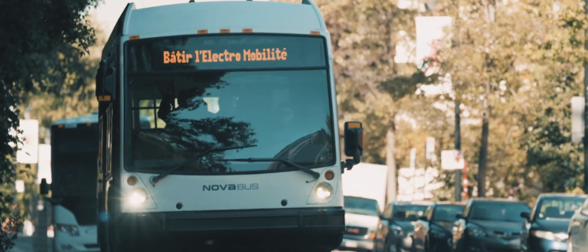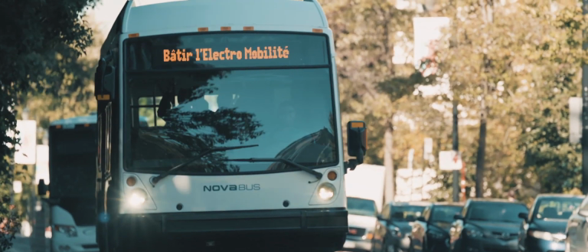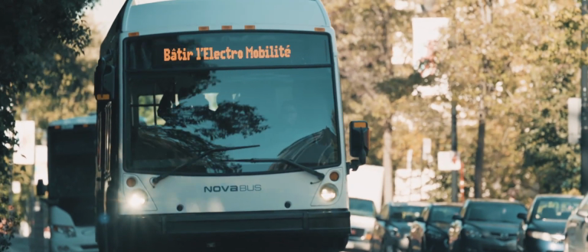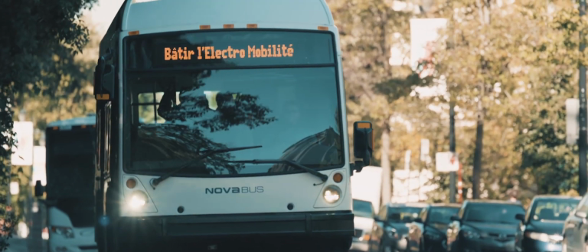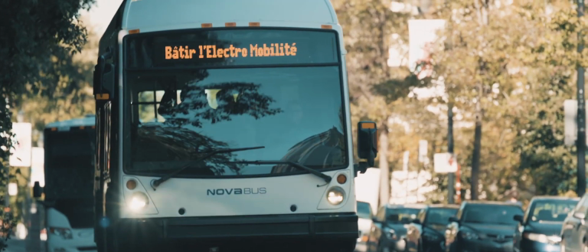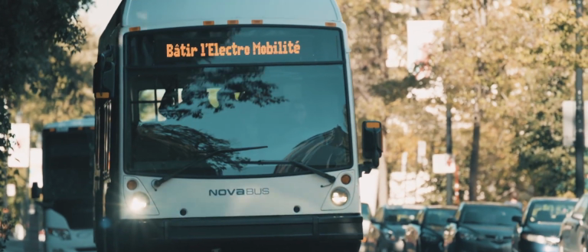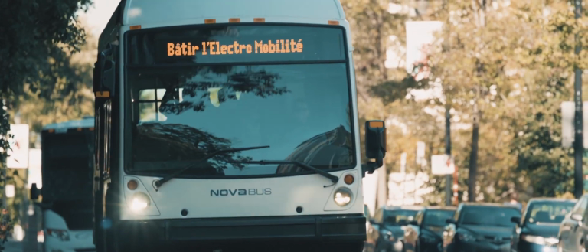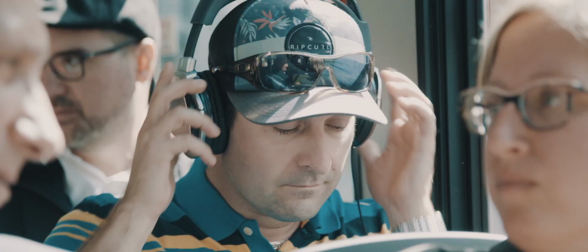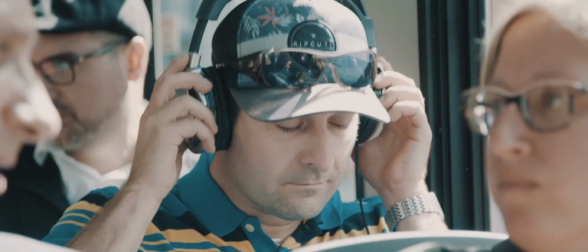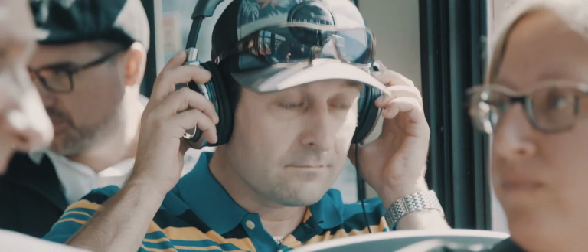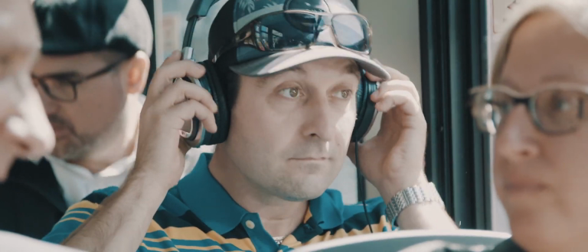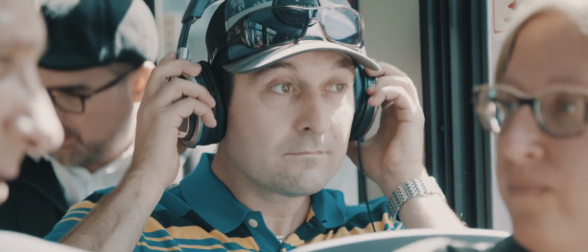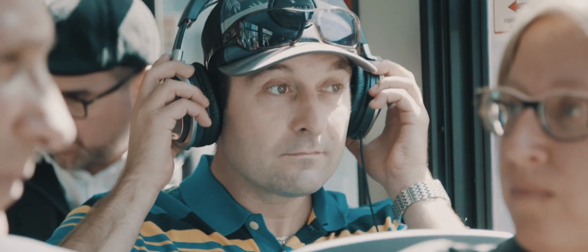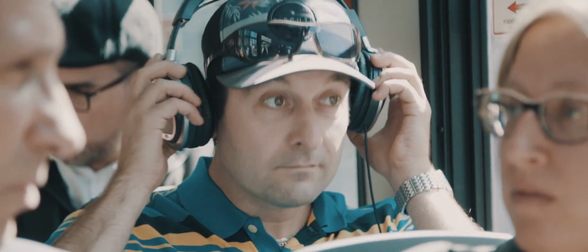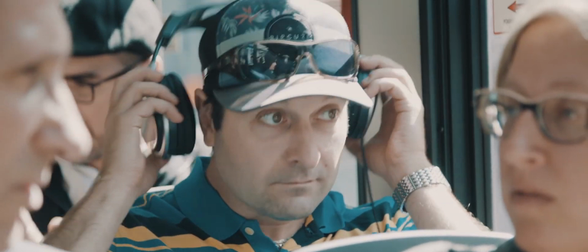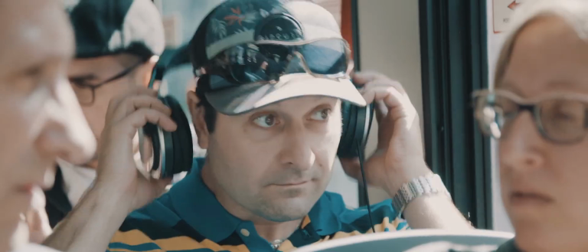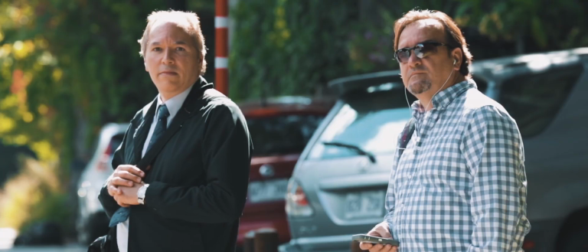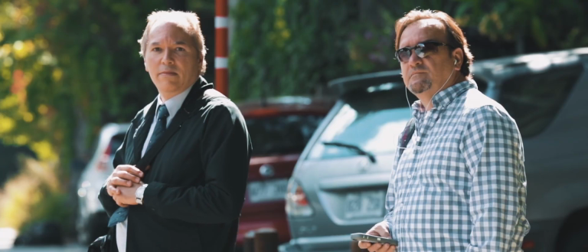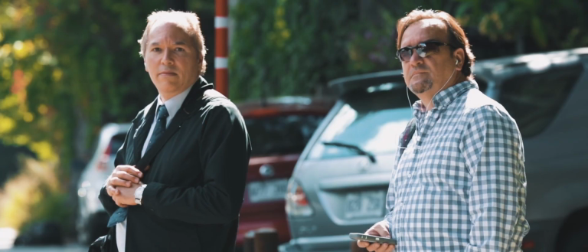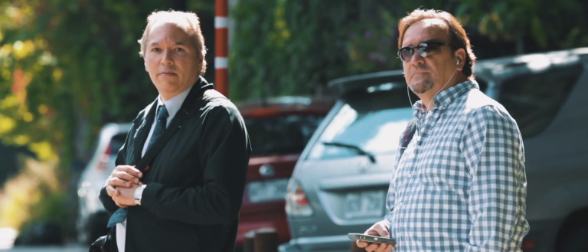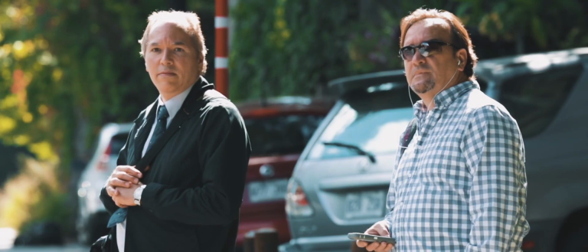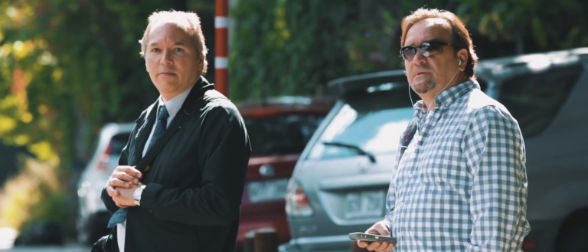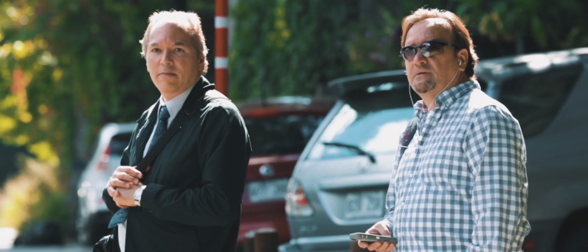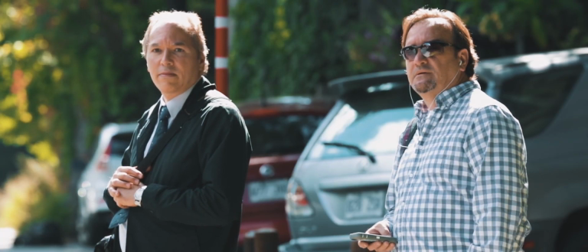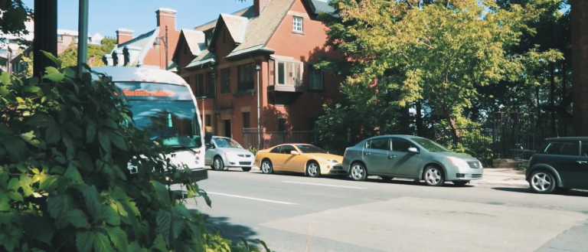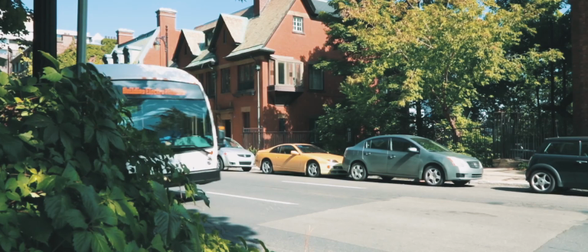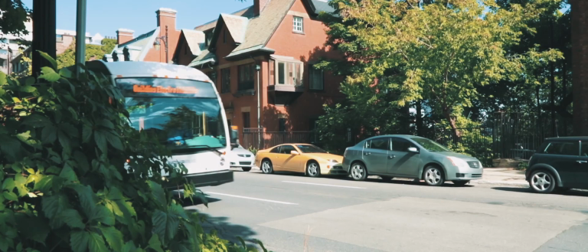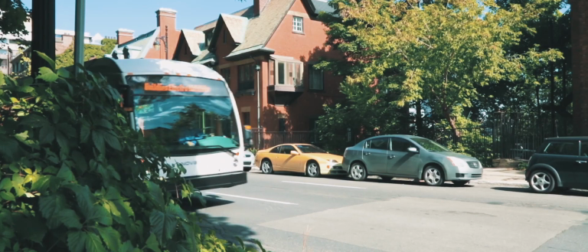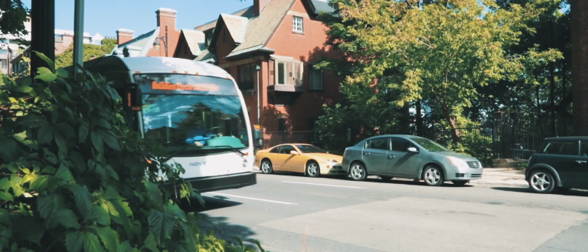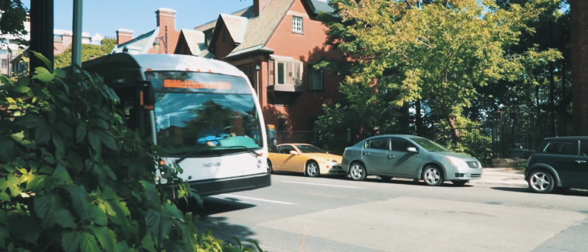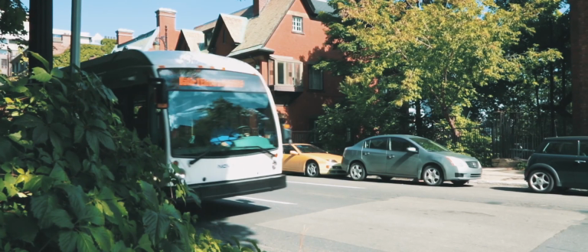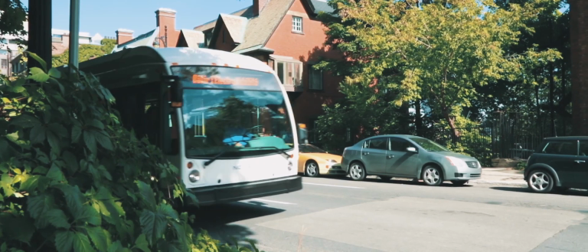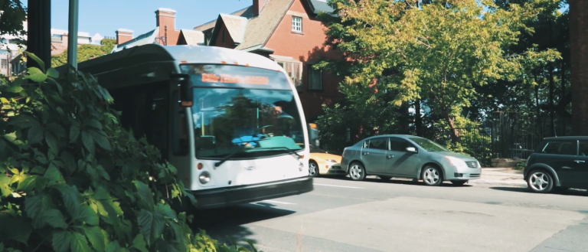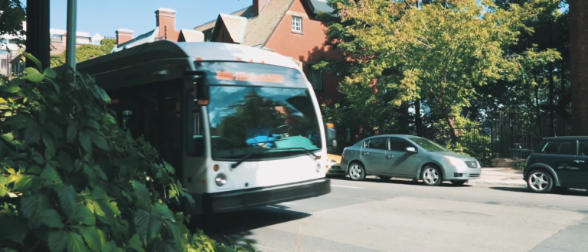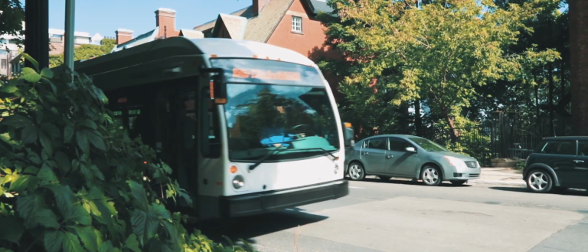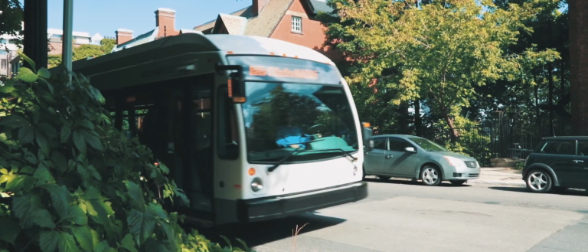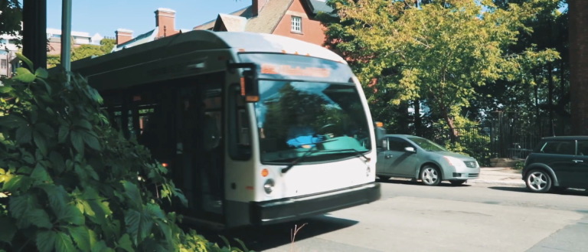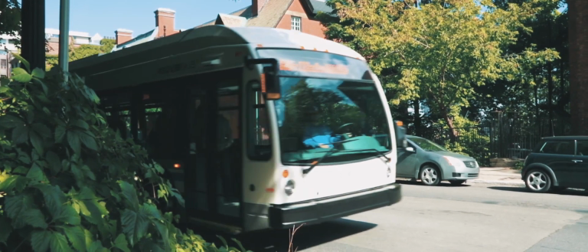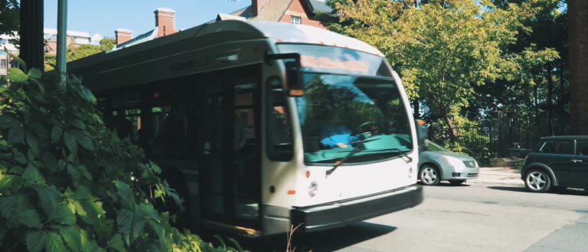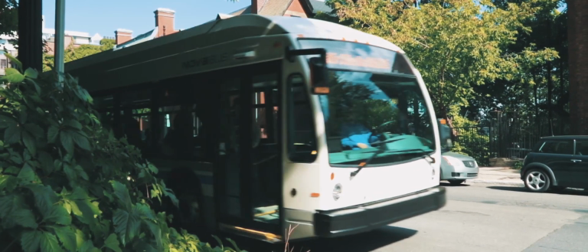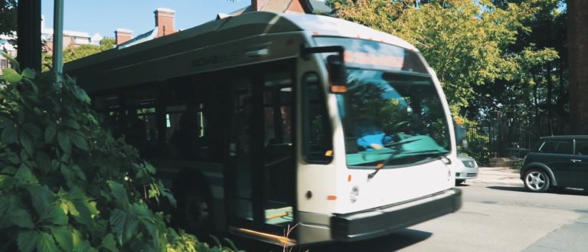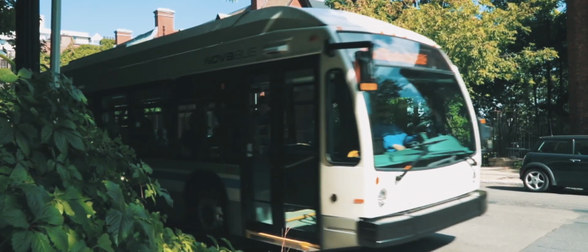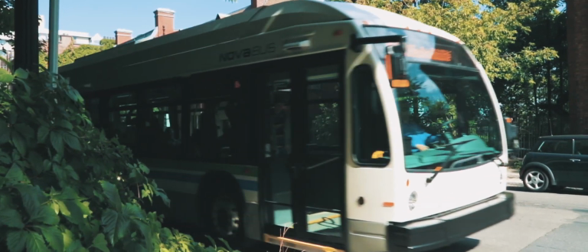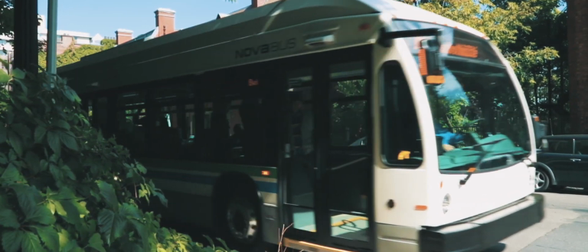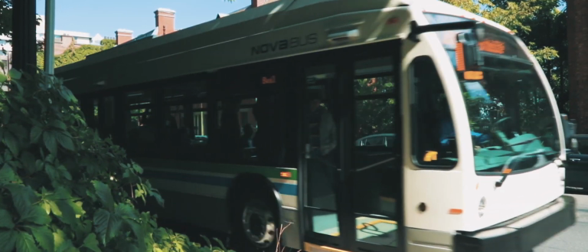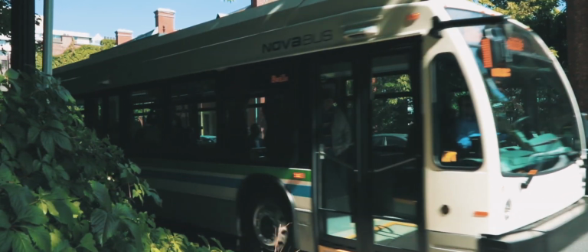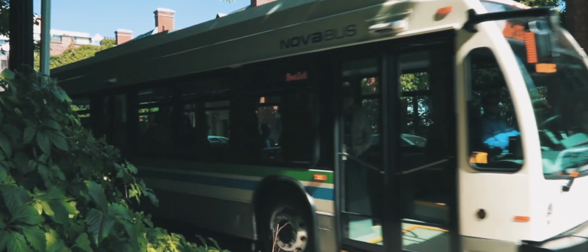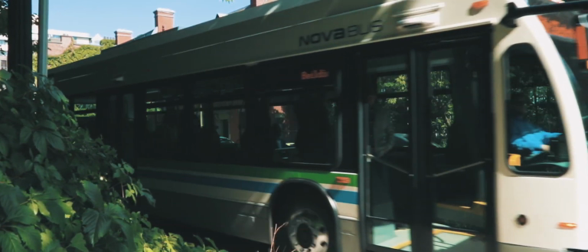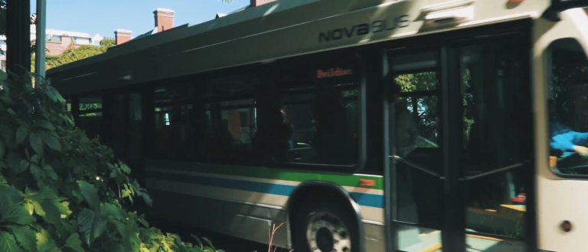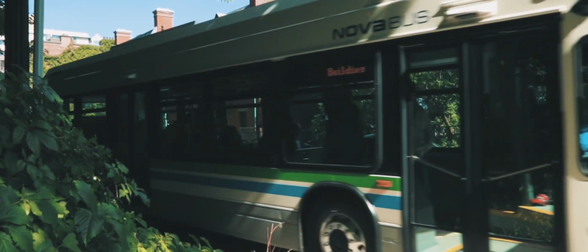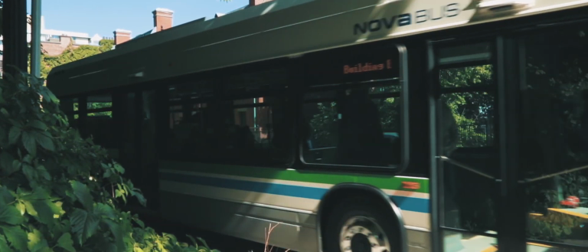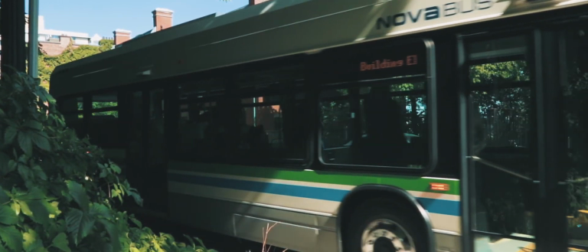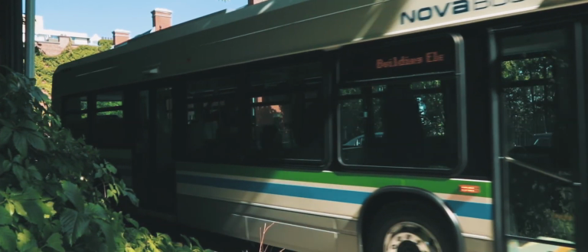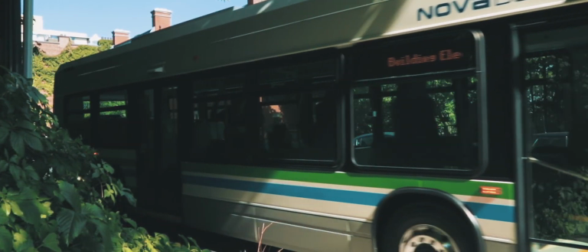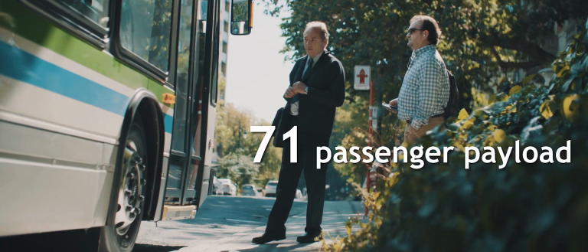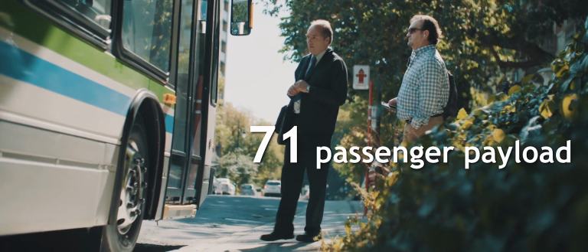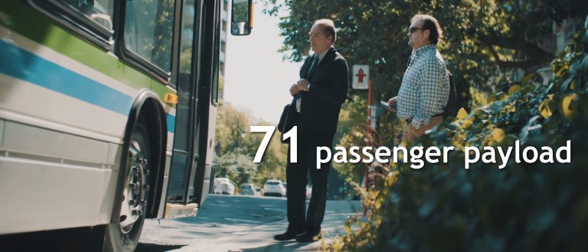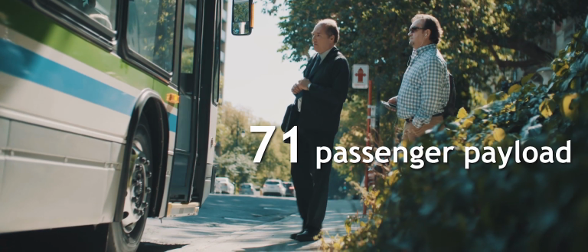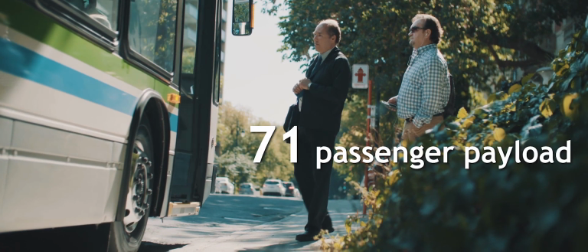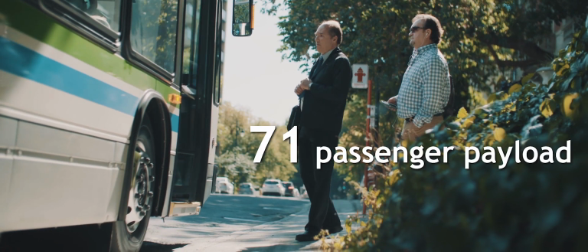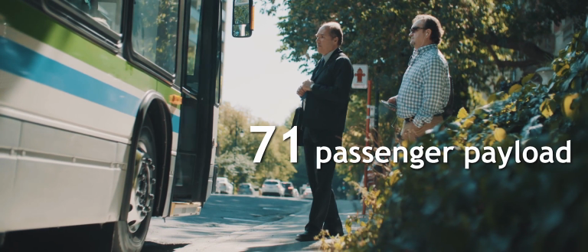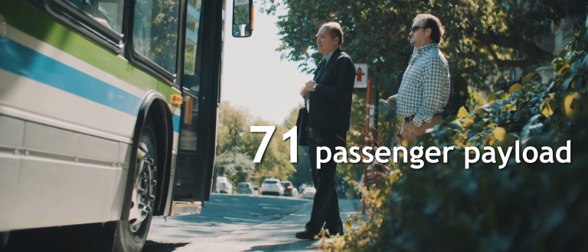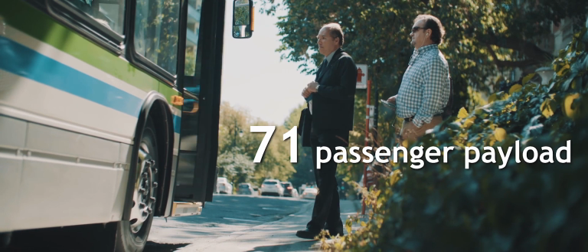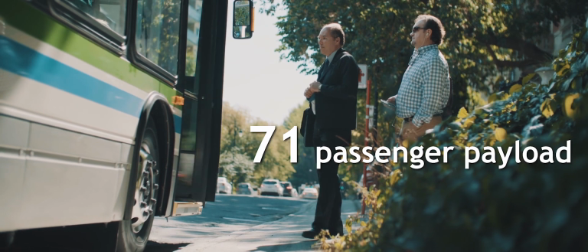No indoor space is sacrificed, thanks to a rooftop battery. Stay focused on your passengers, not batteries.